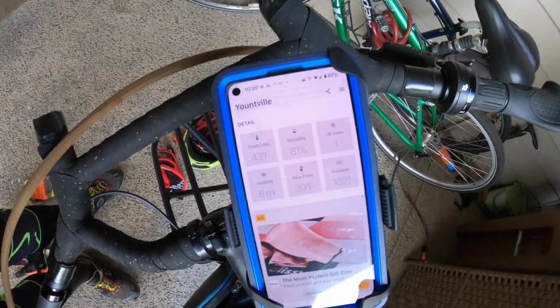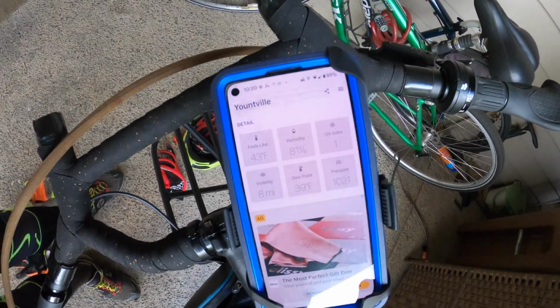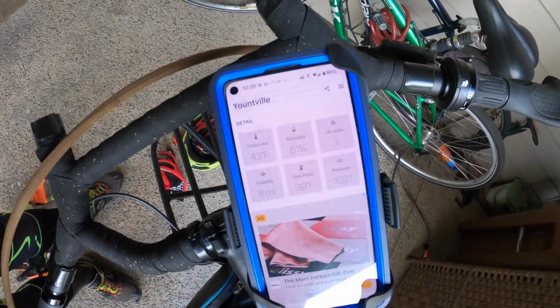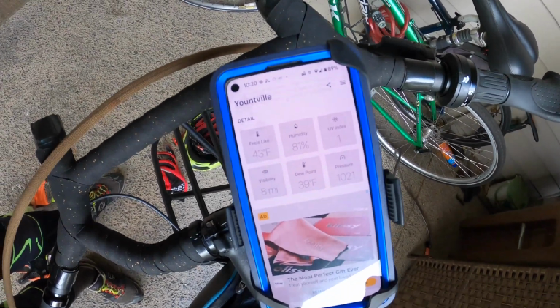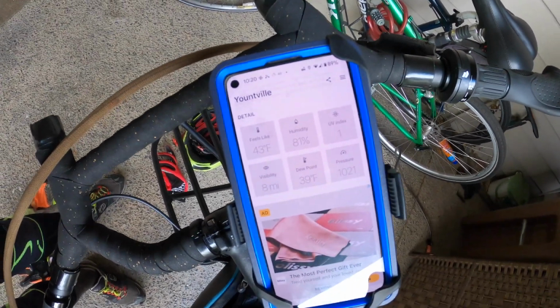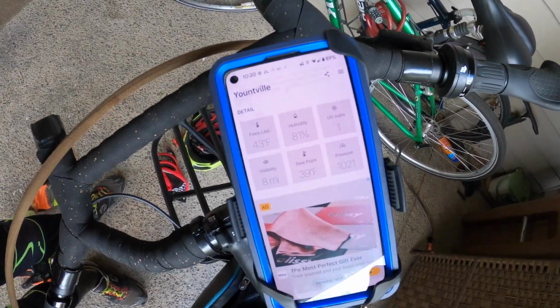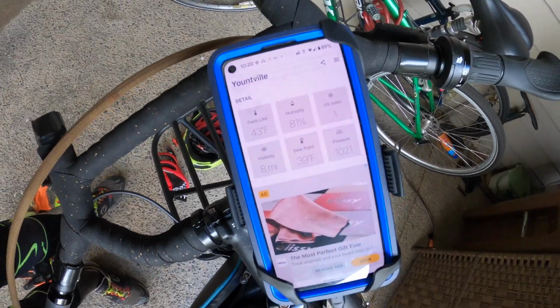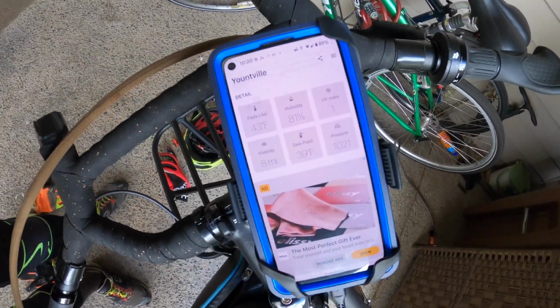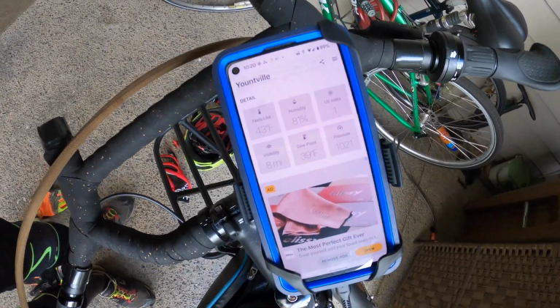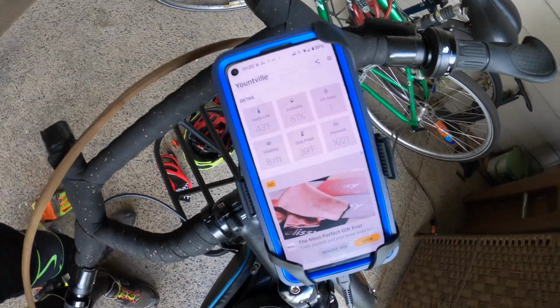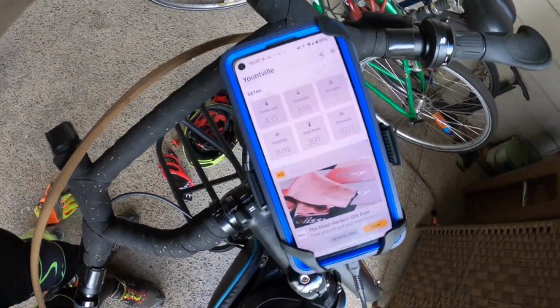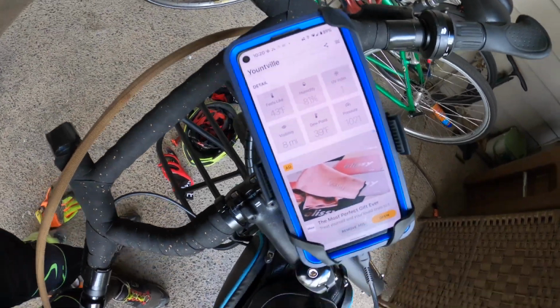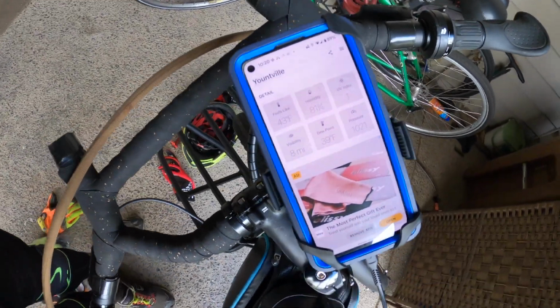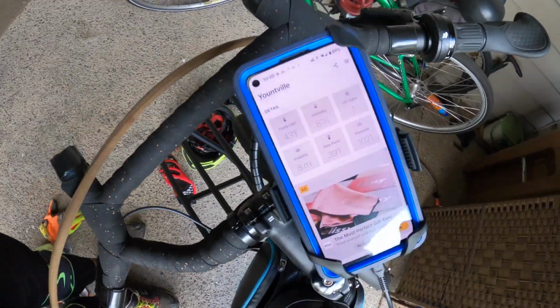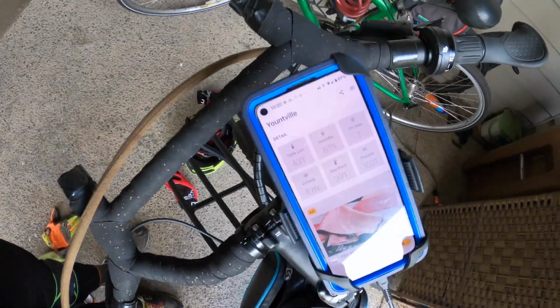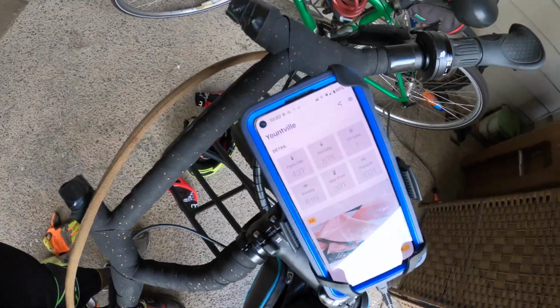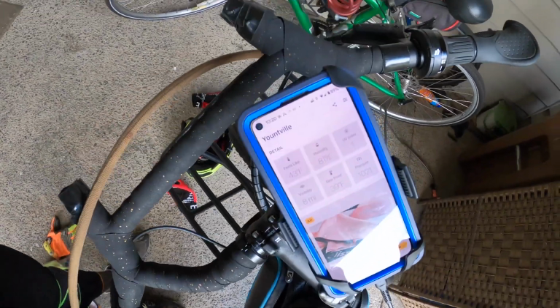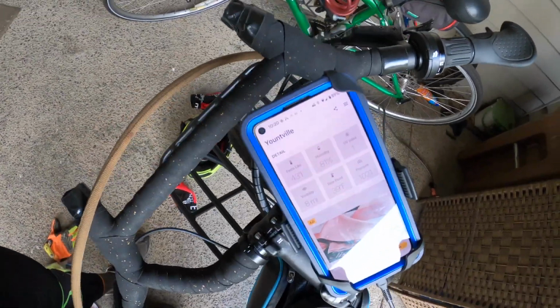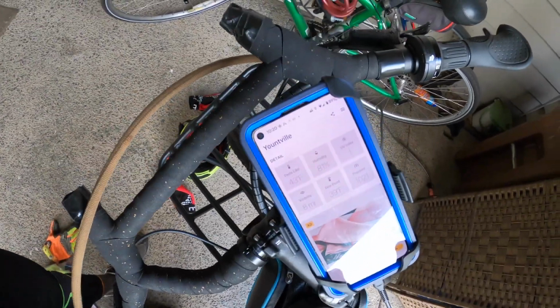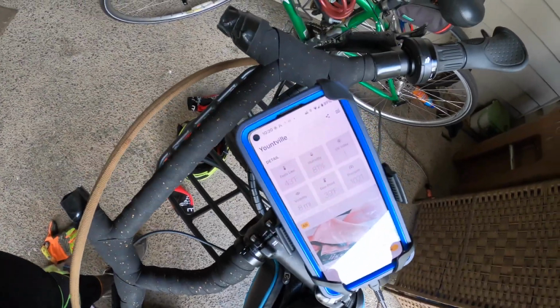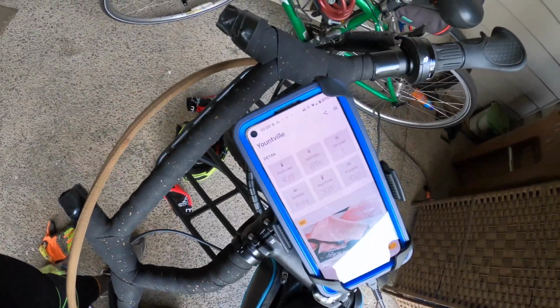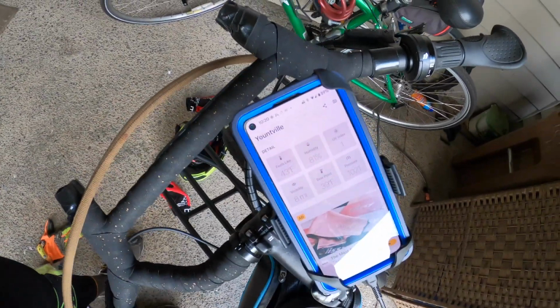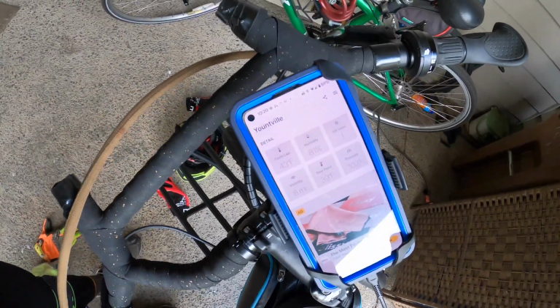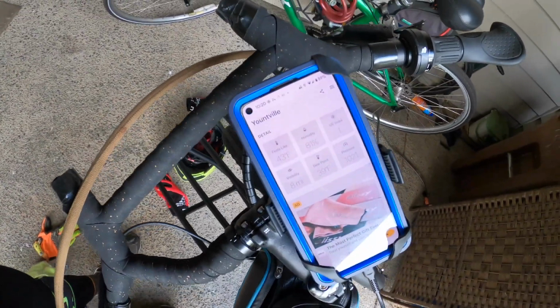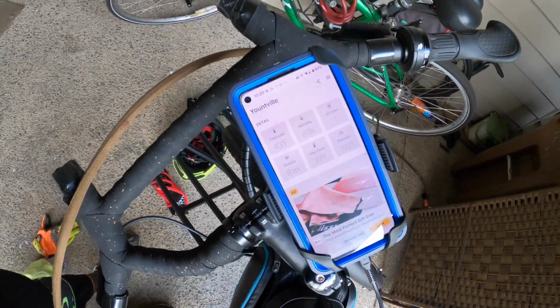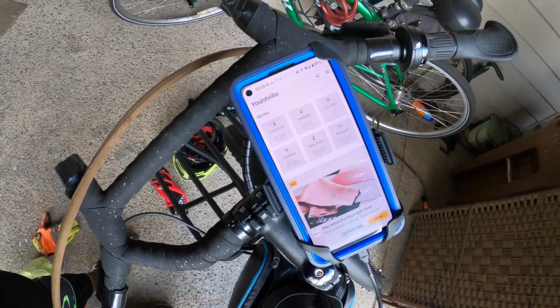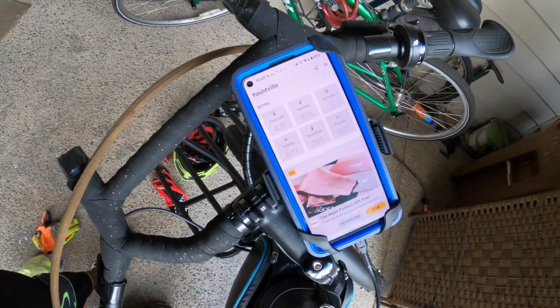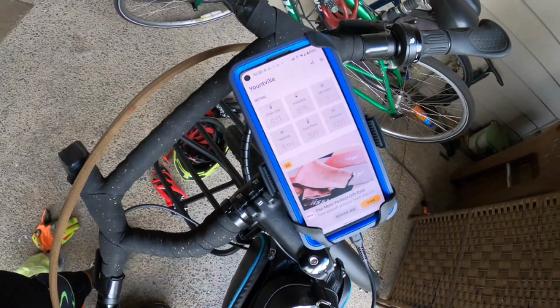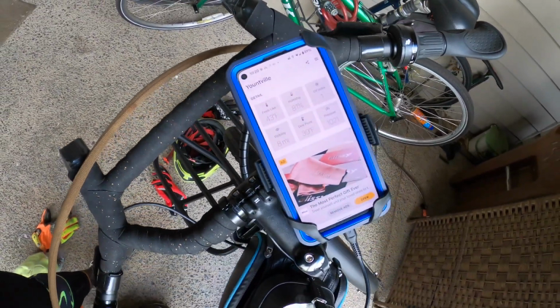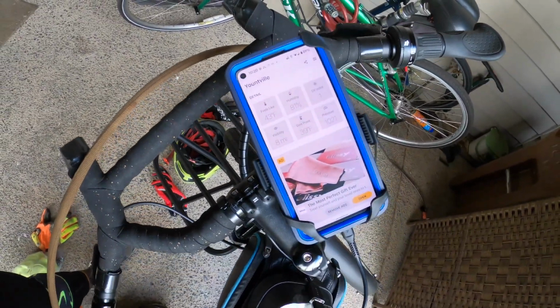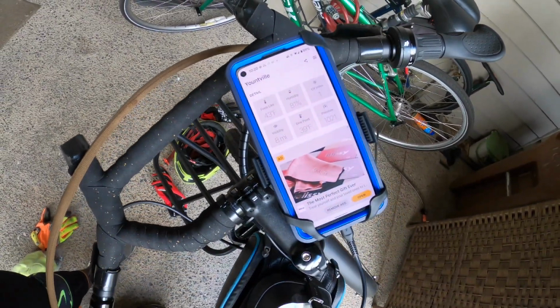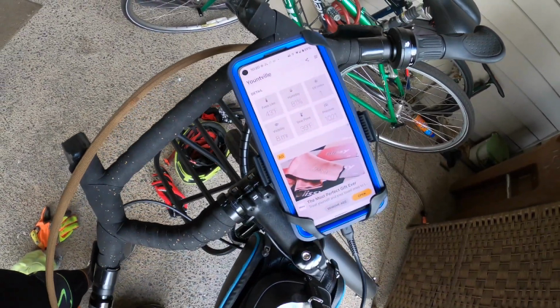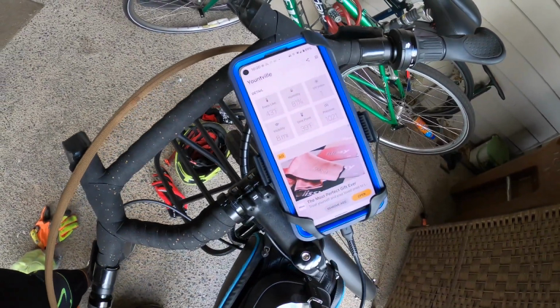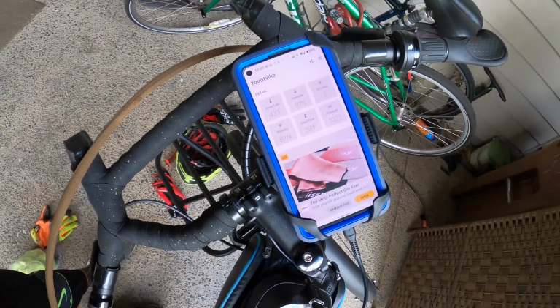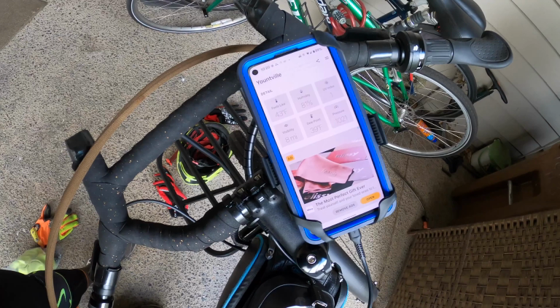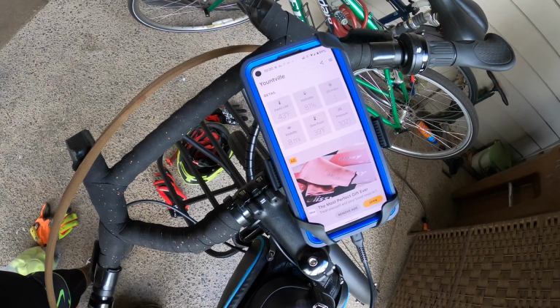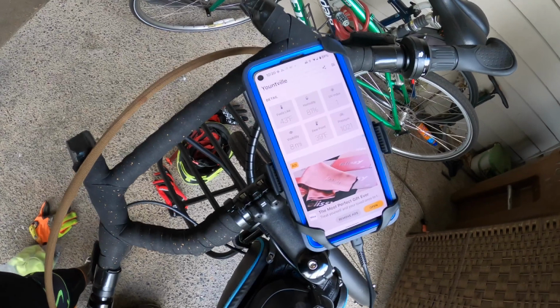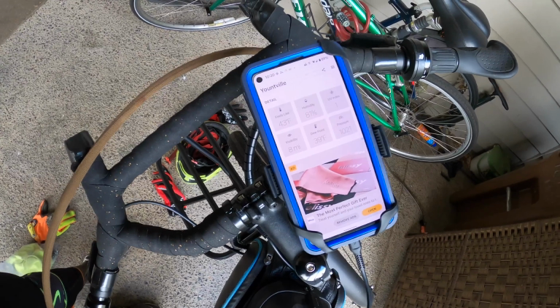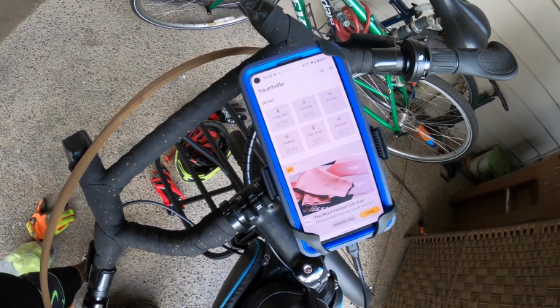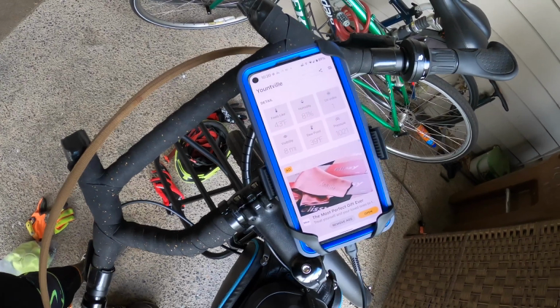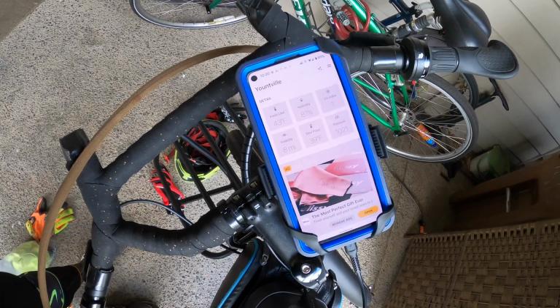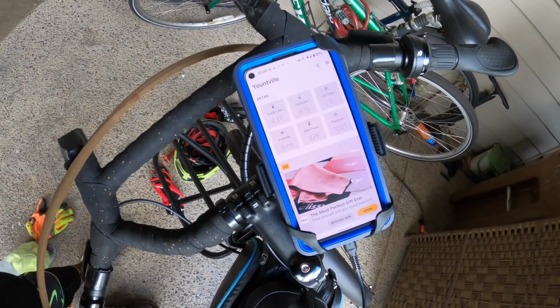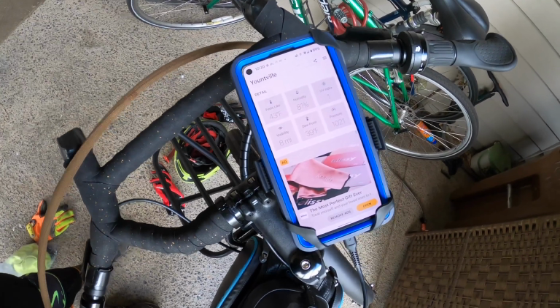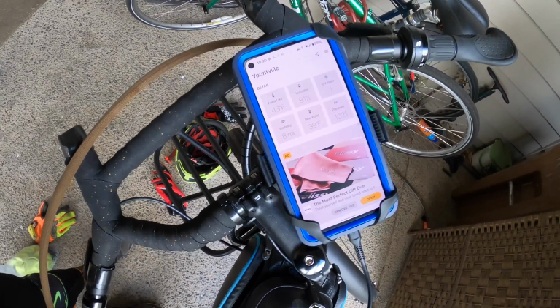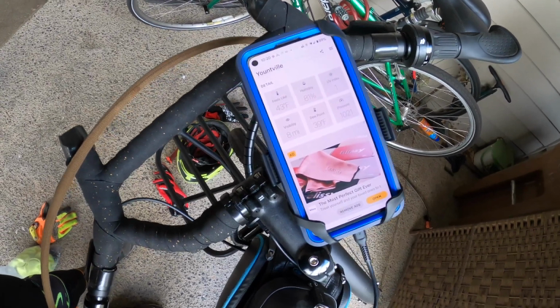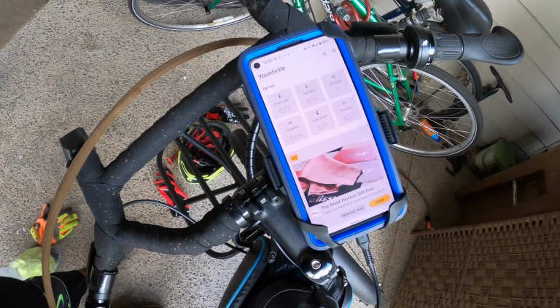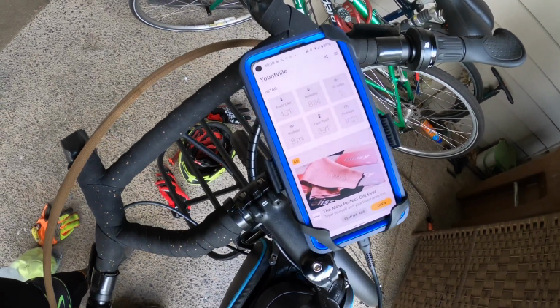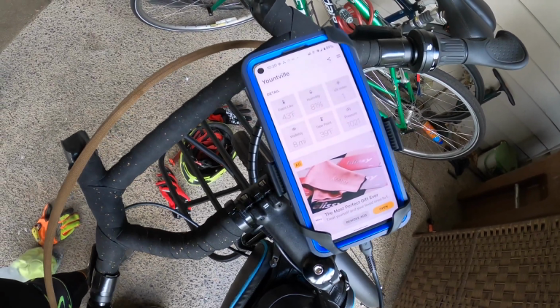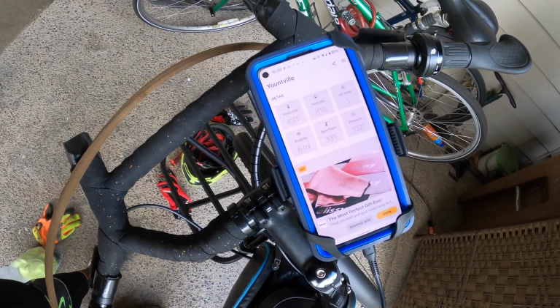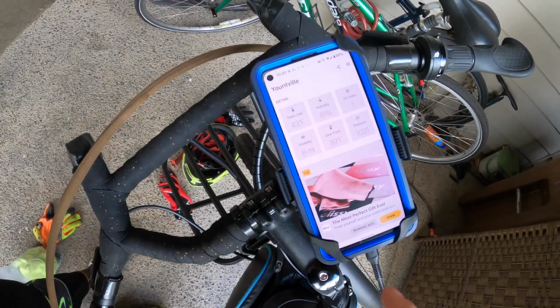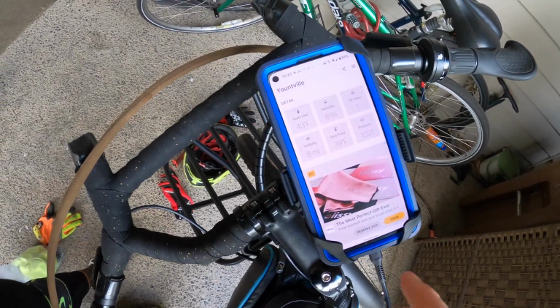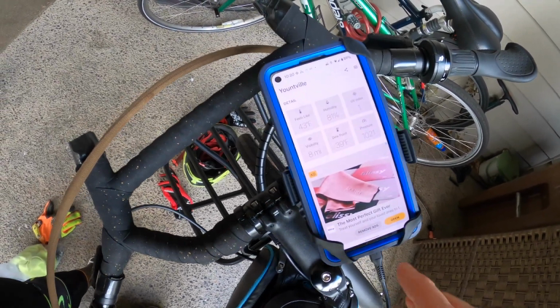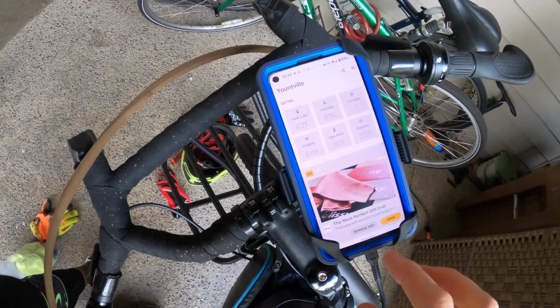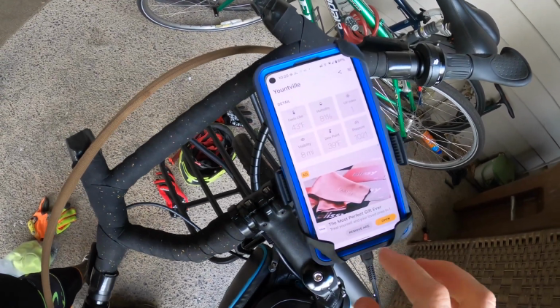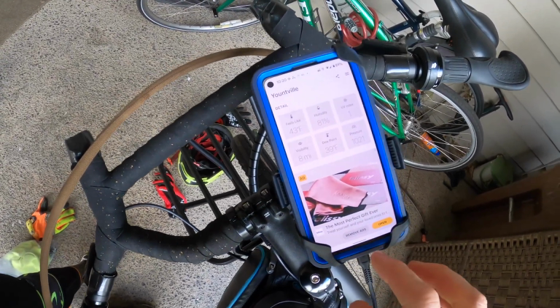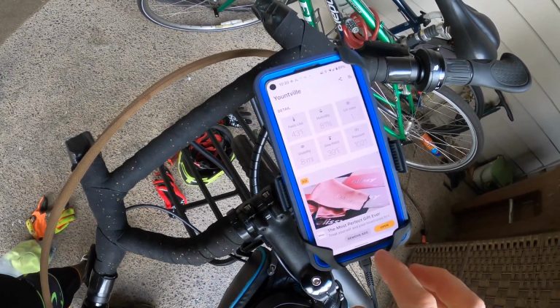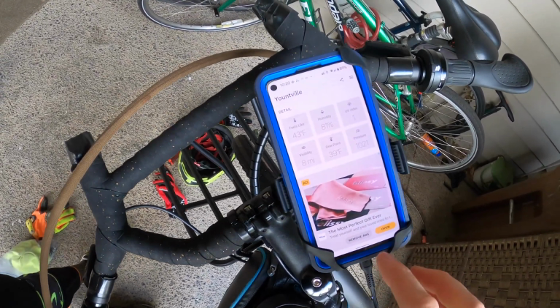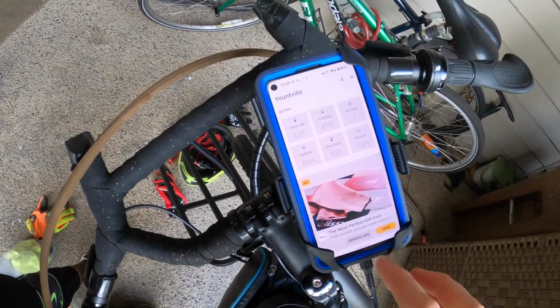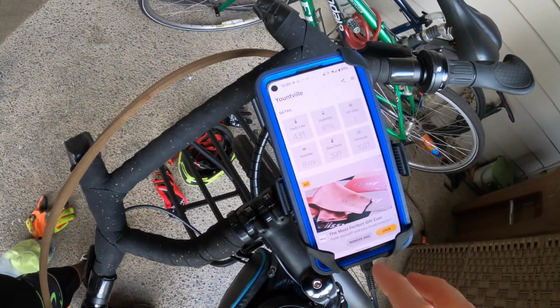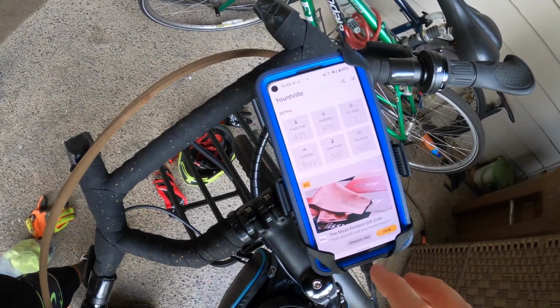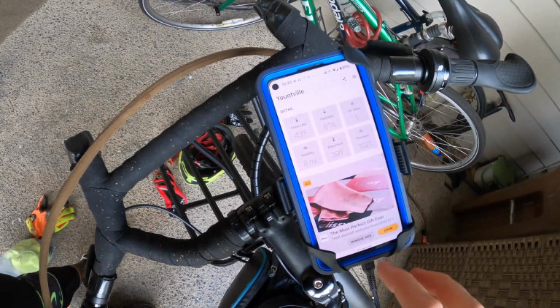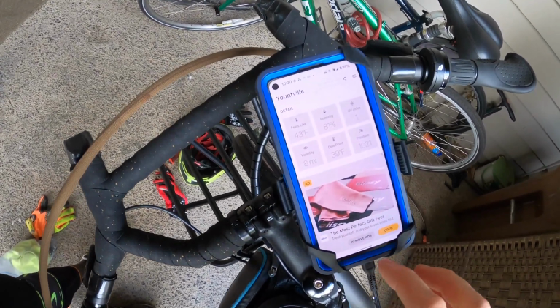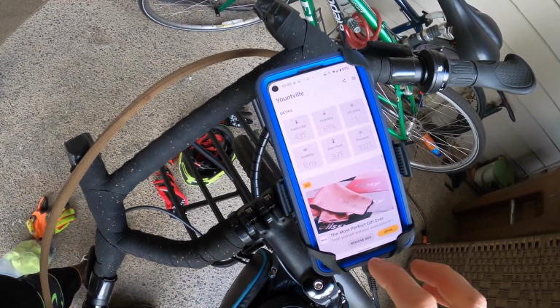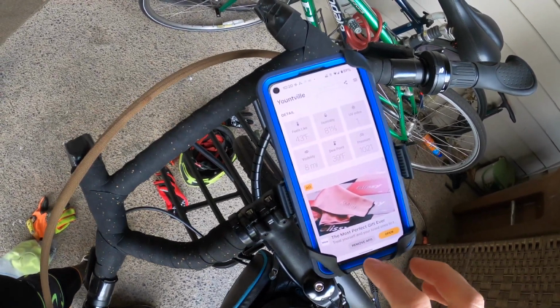We're going to be using a few apps: a power monitor and possibly others to track the charging data.